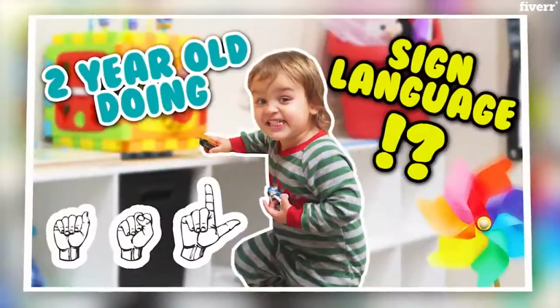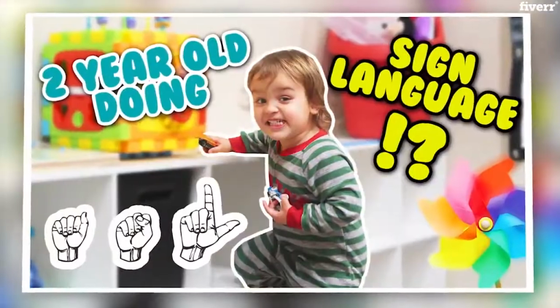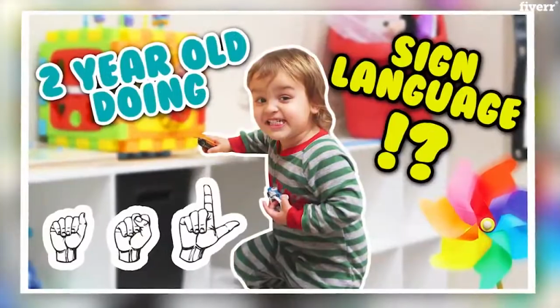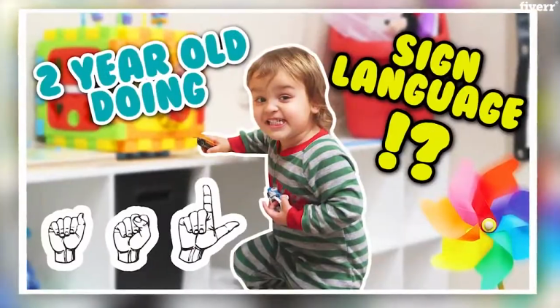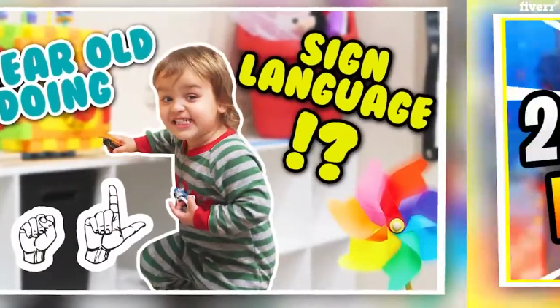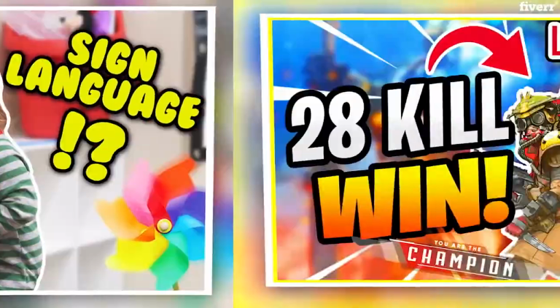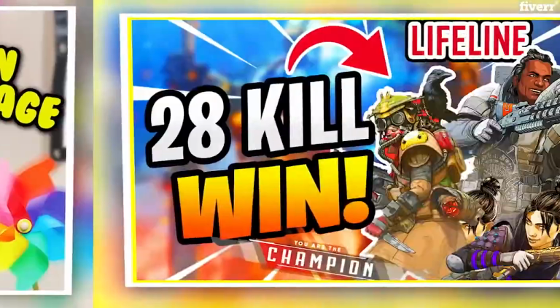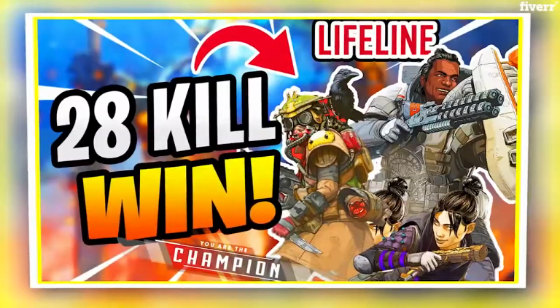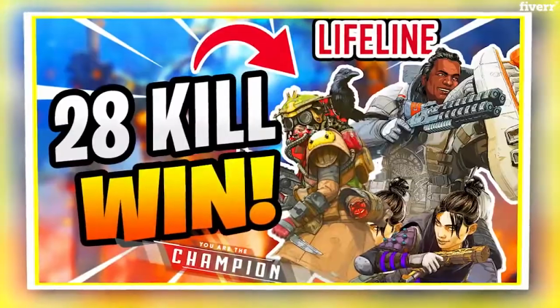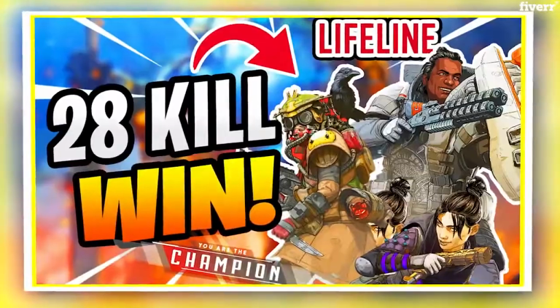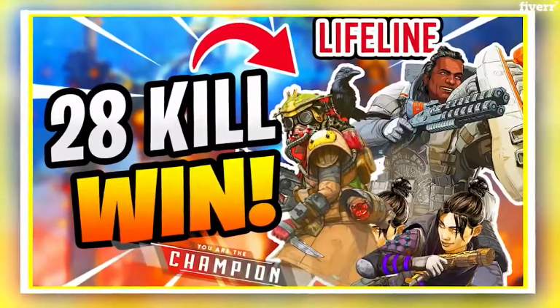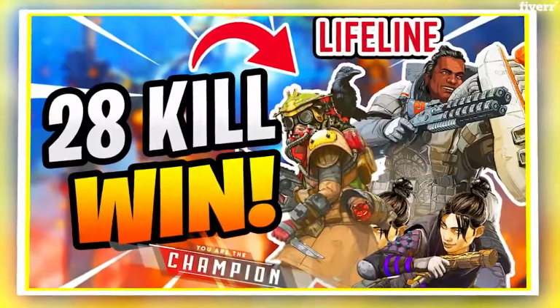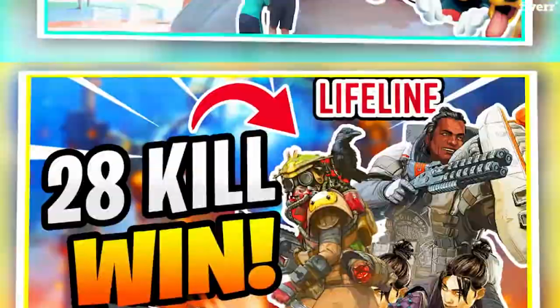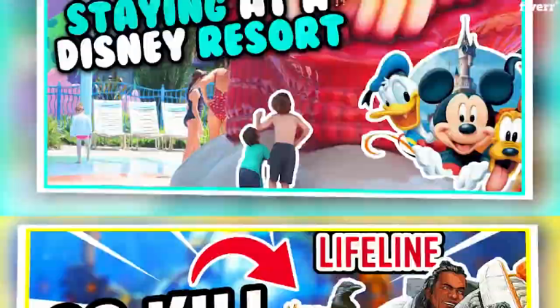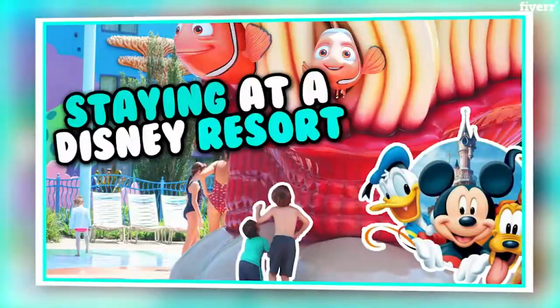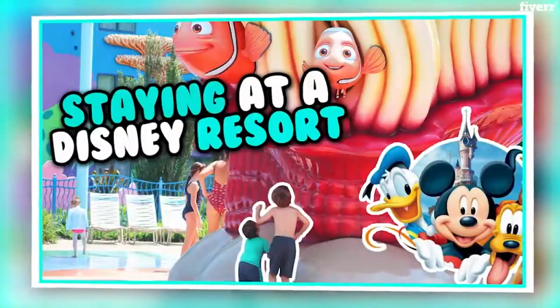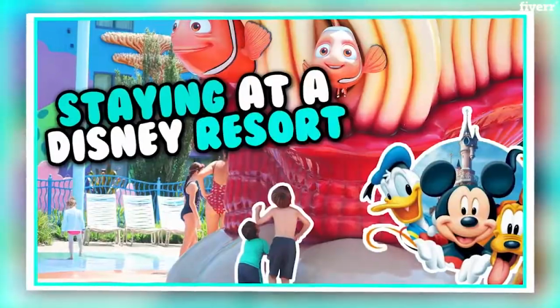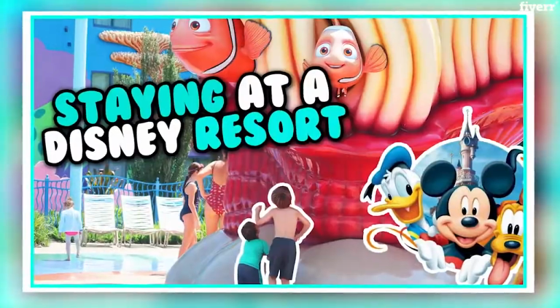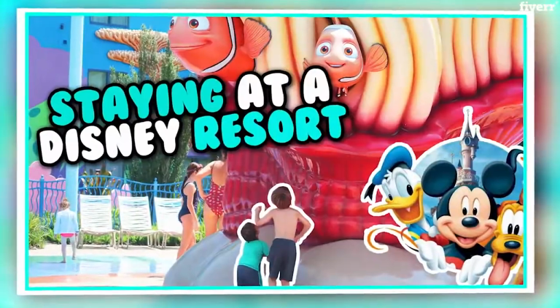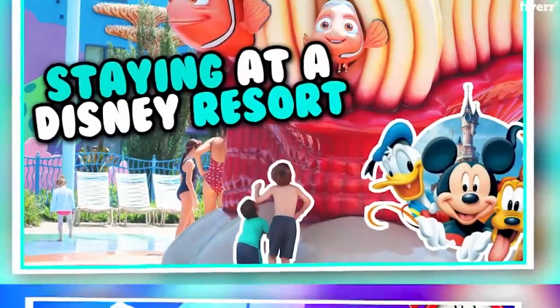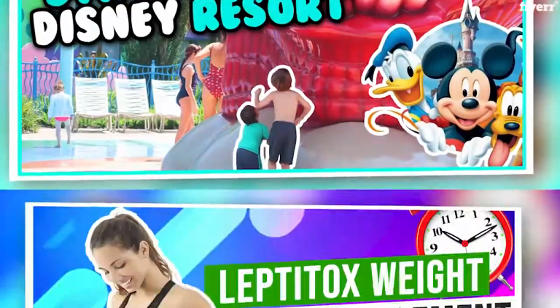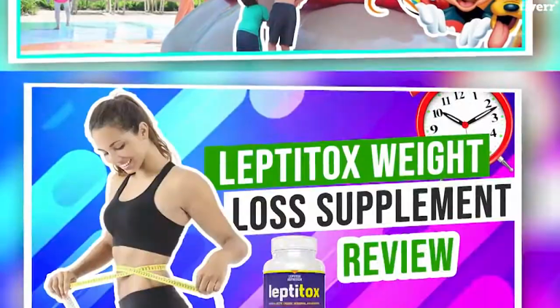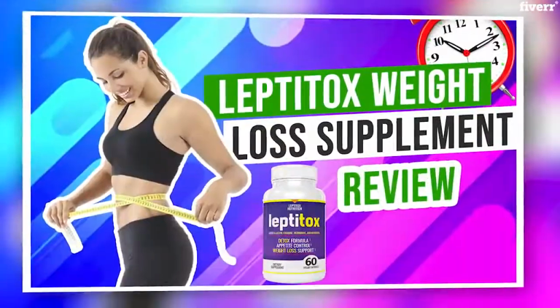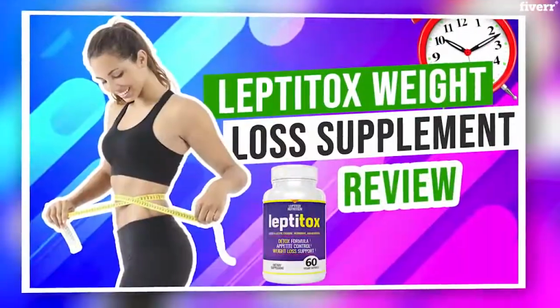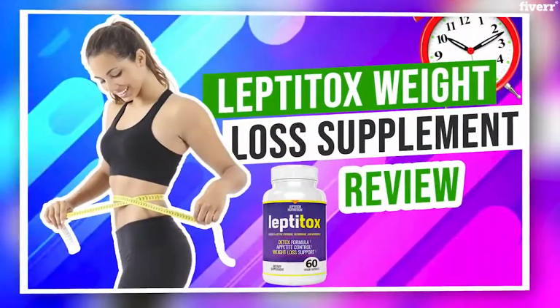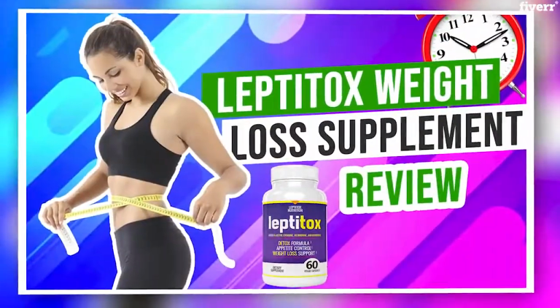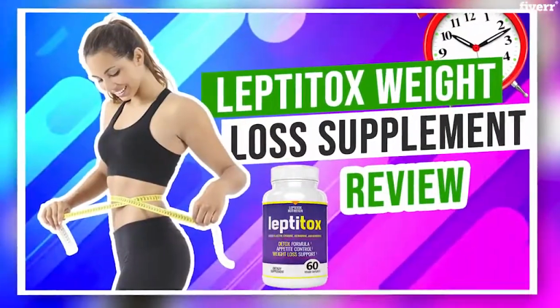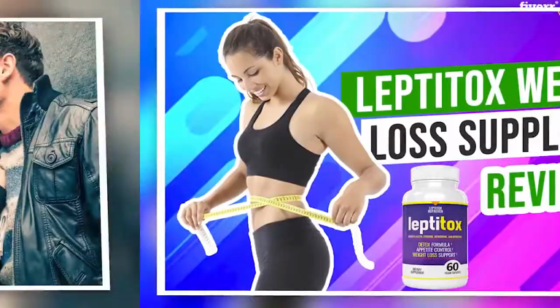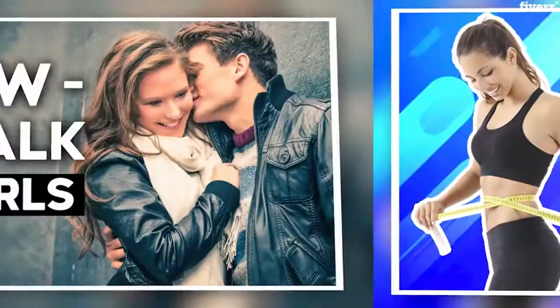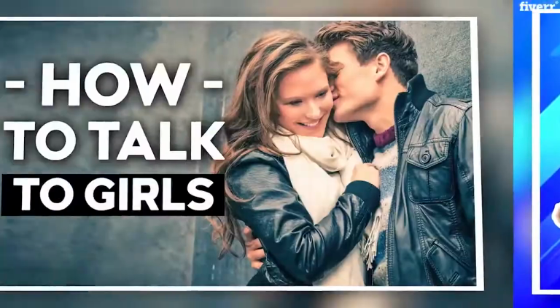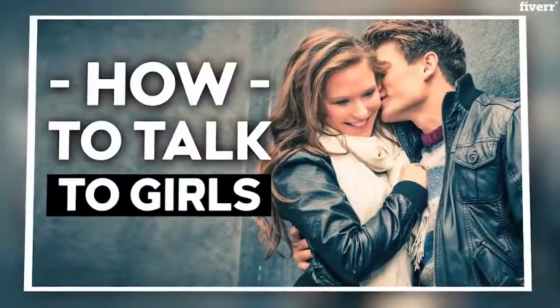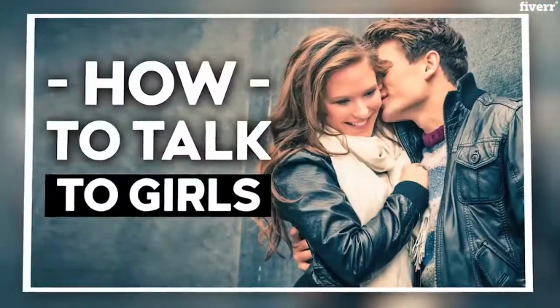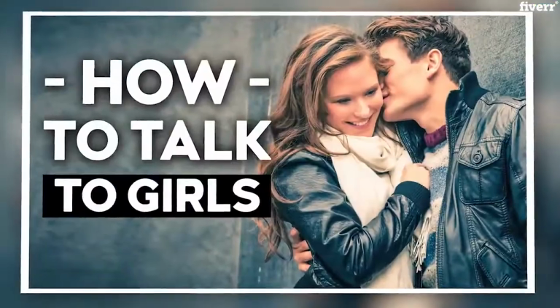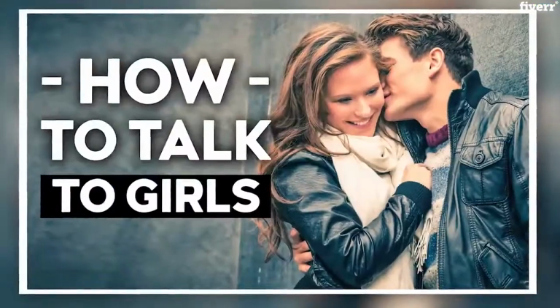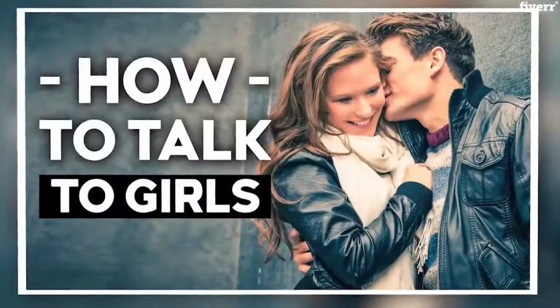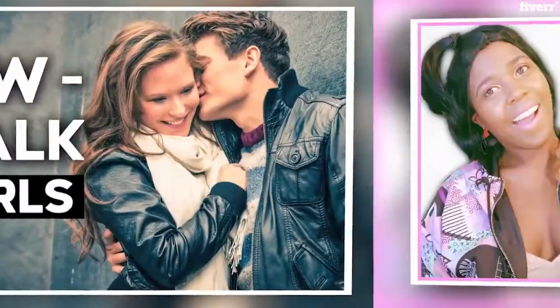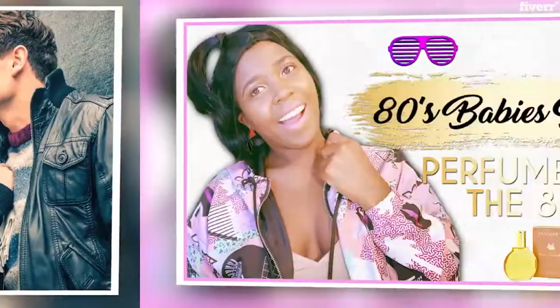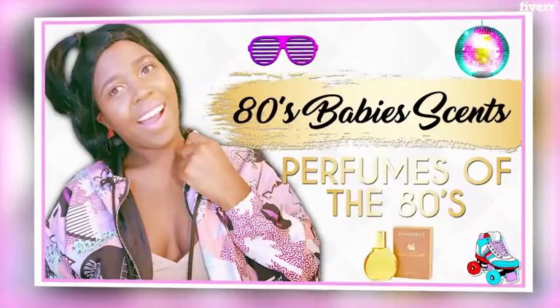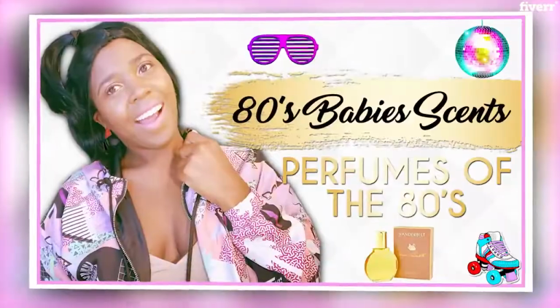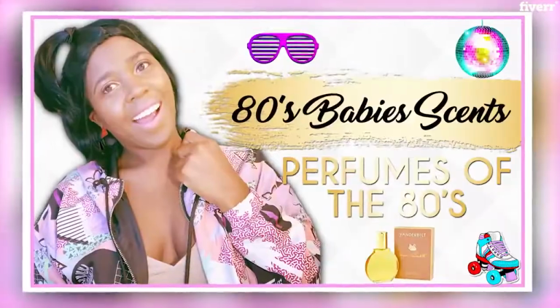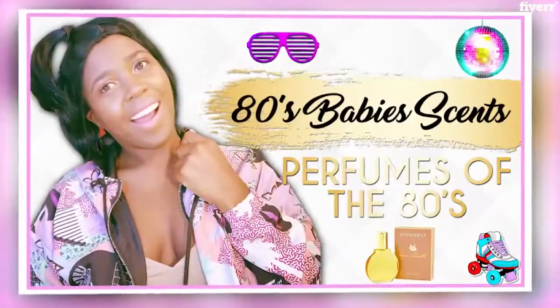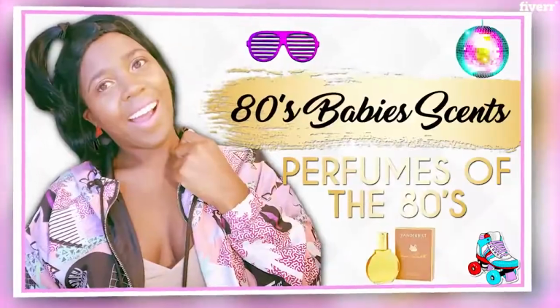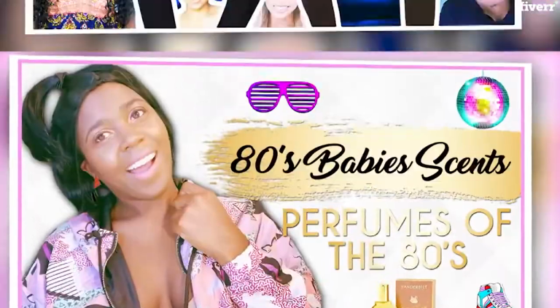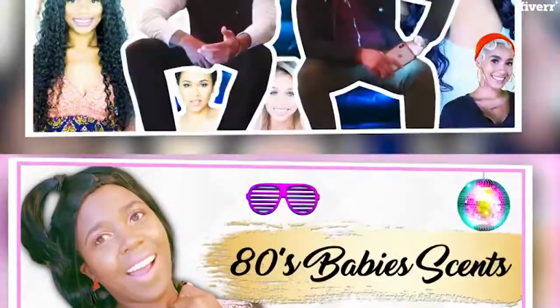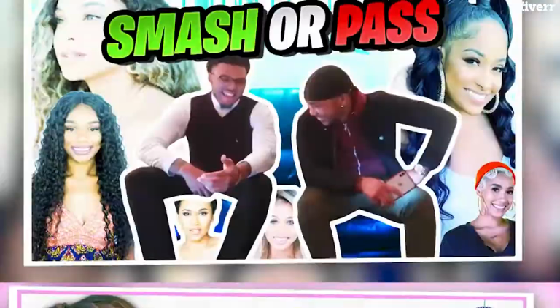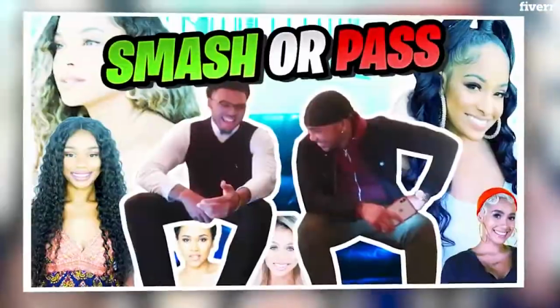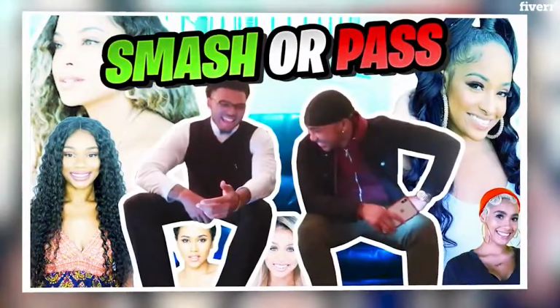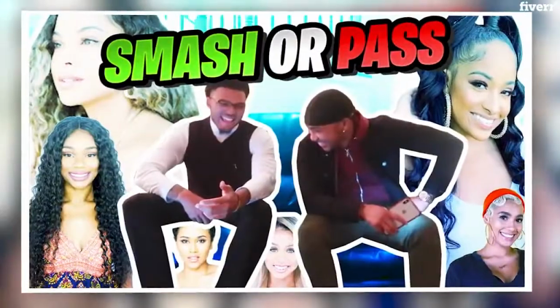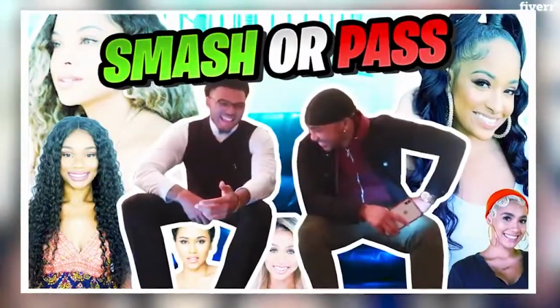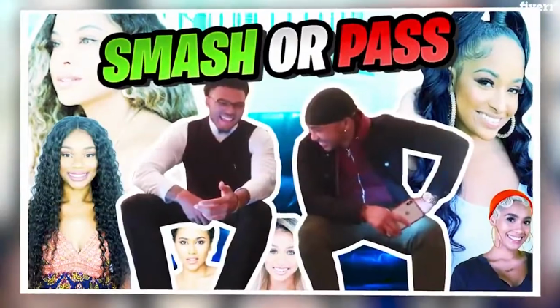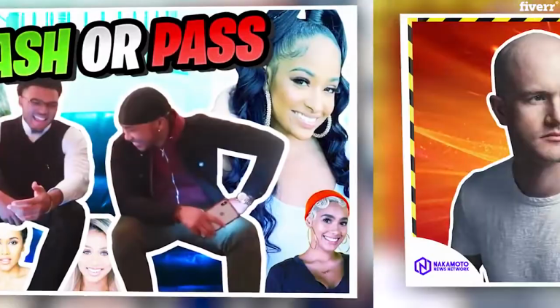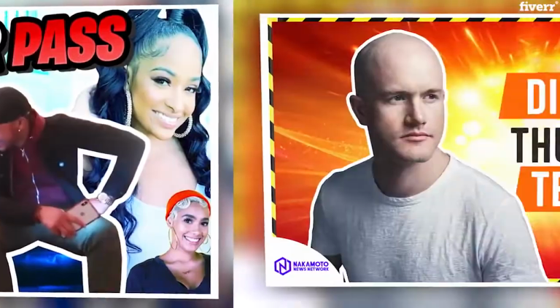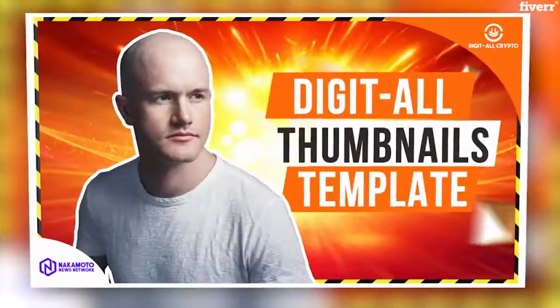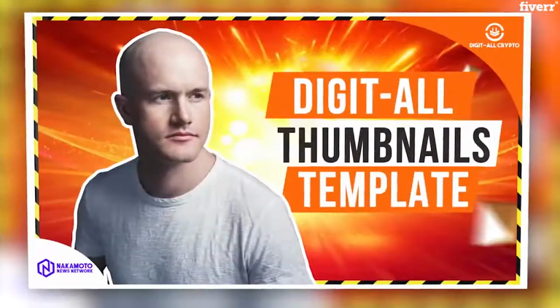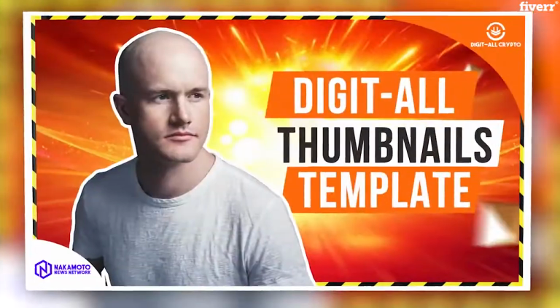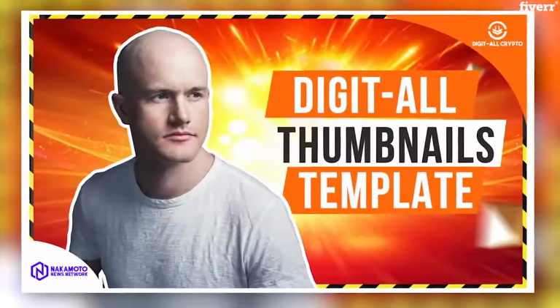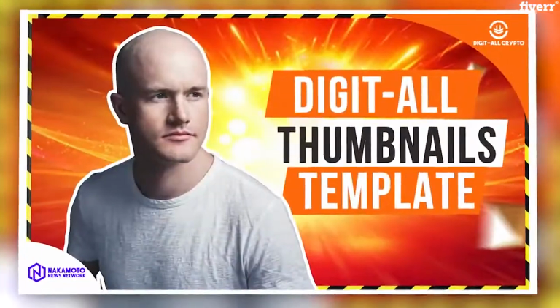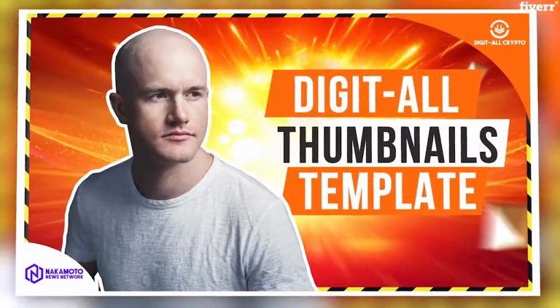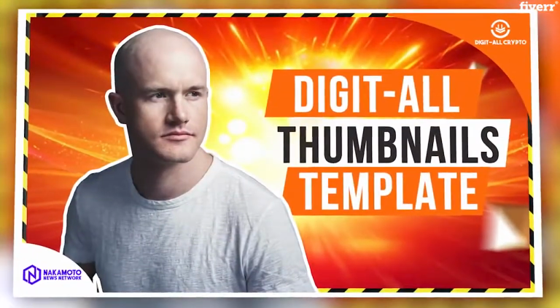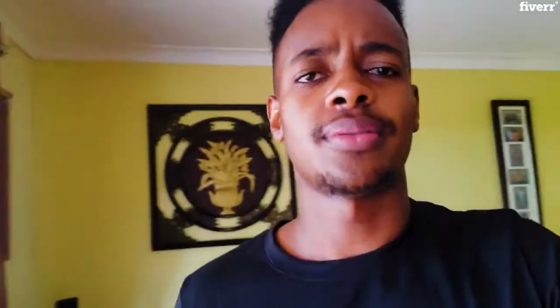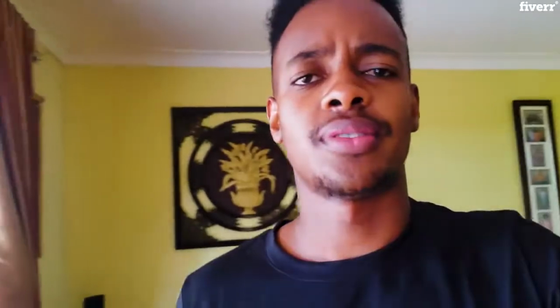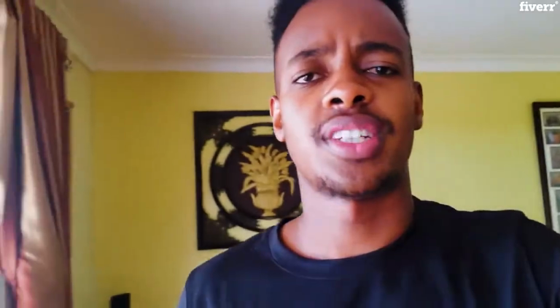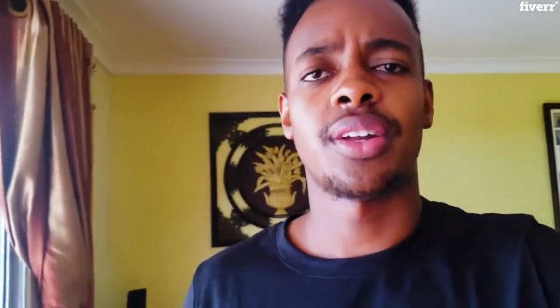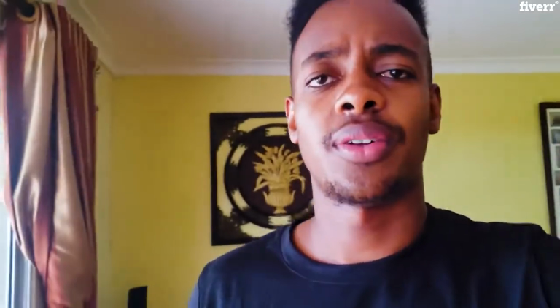Kids, gaming, family, fitness, lifestyle, beauty, vlogging, entrepreneurship — literally all types of channels.